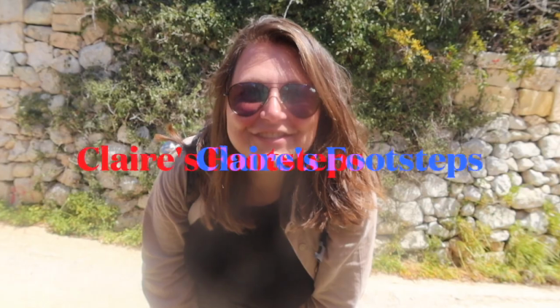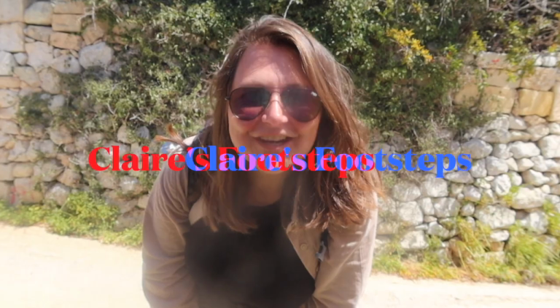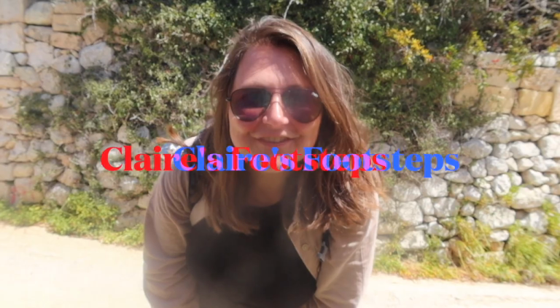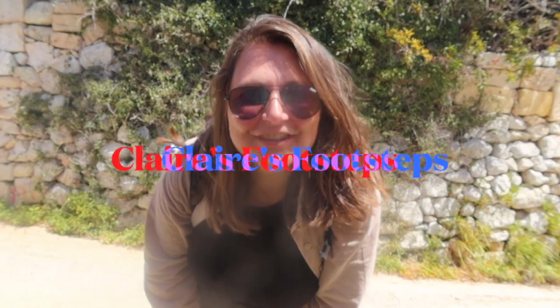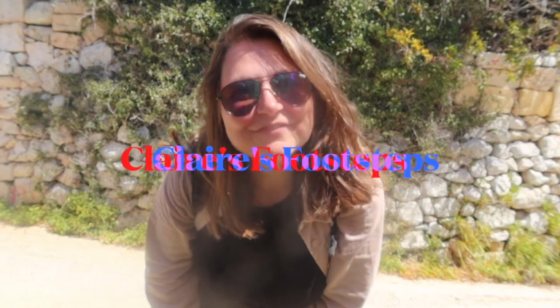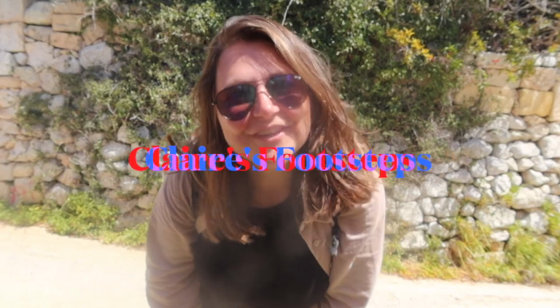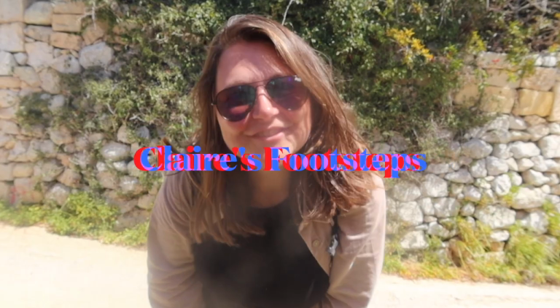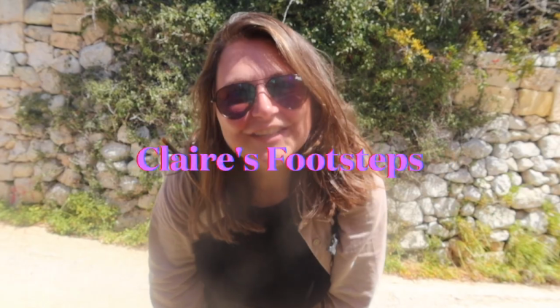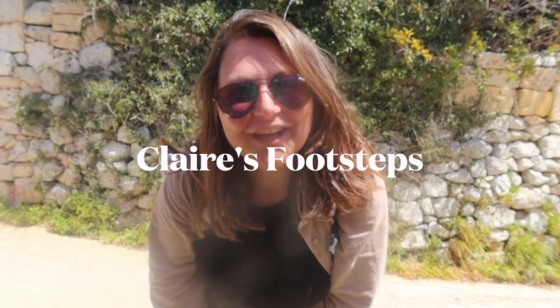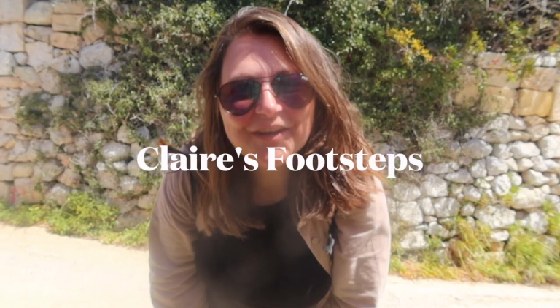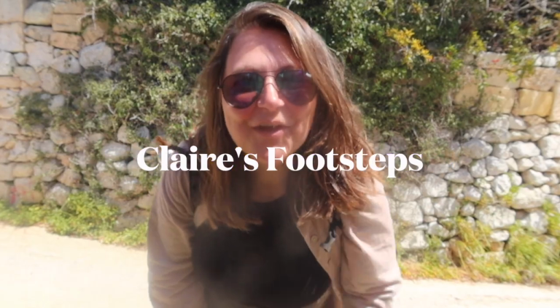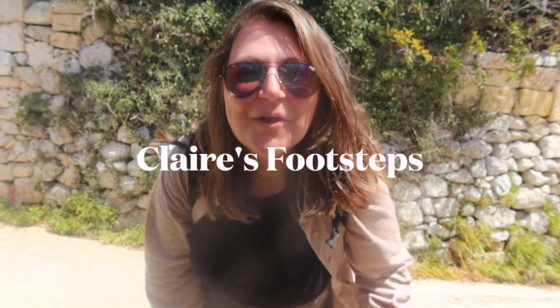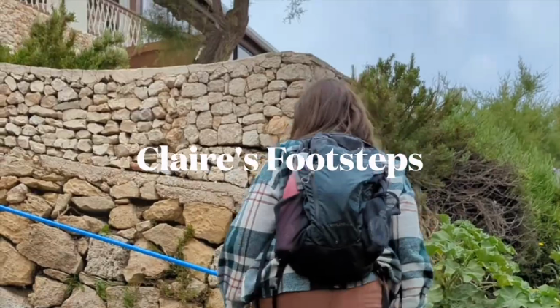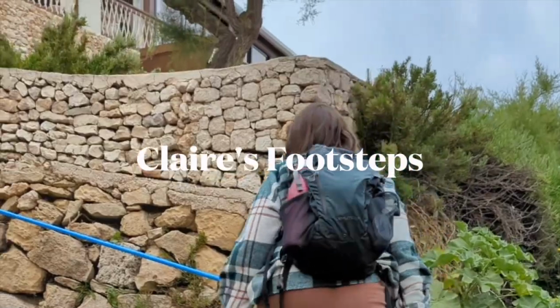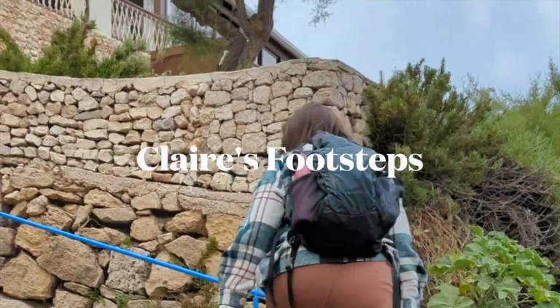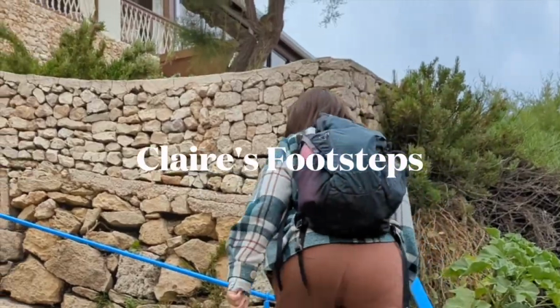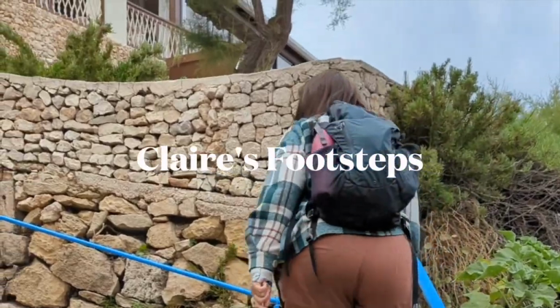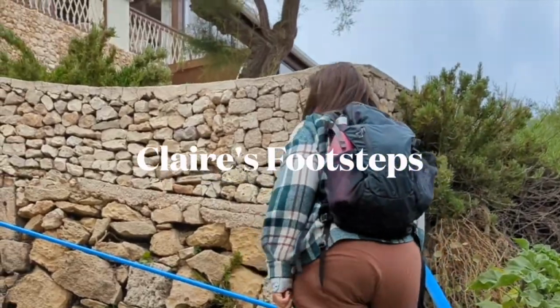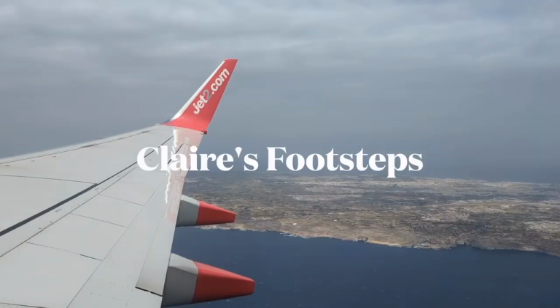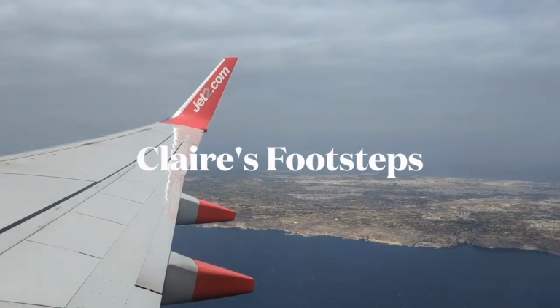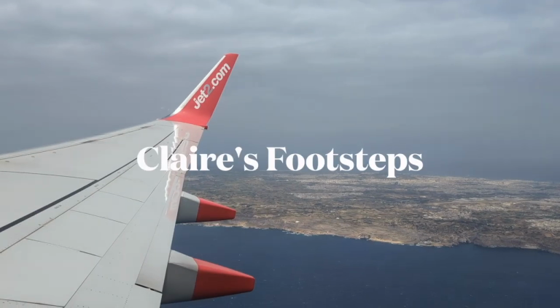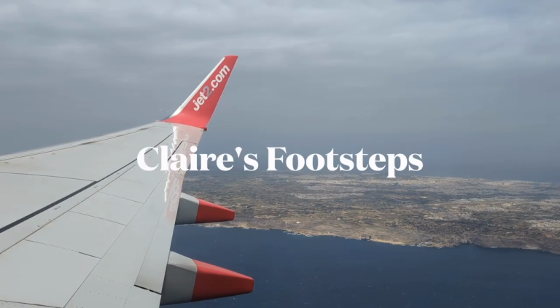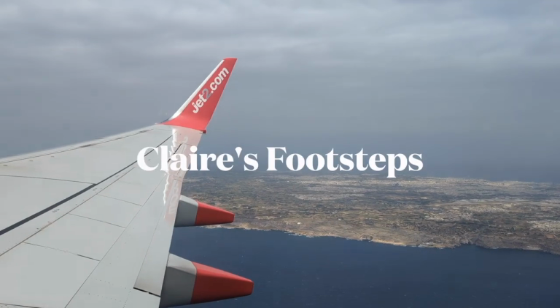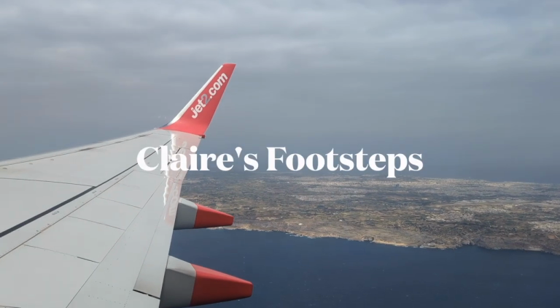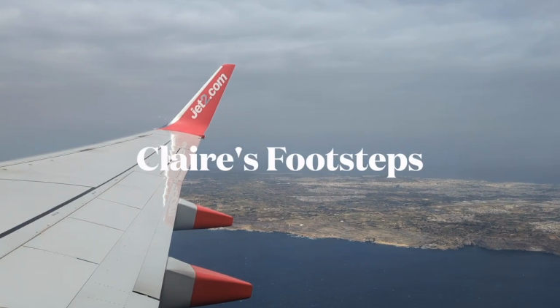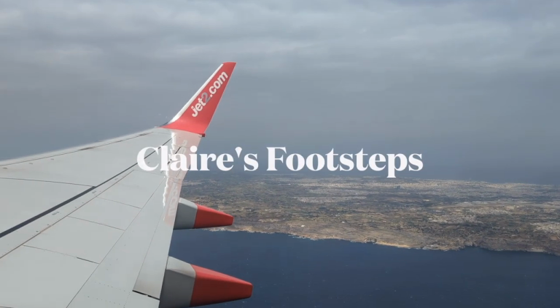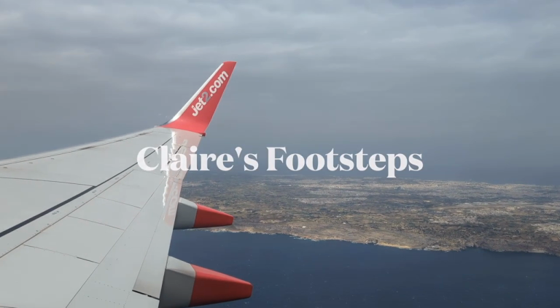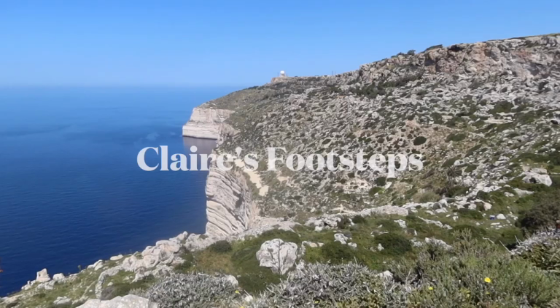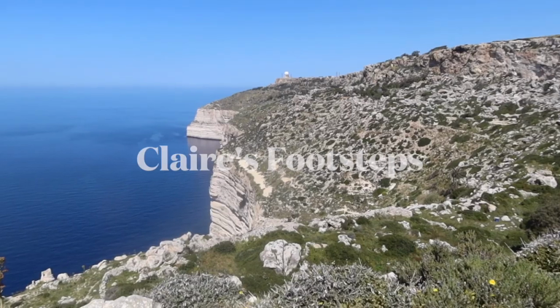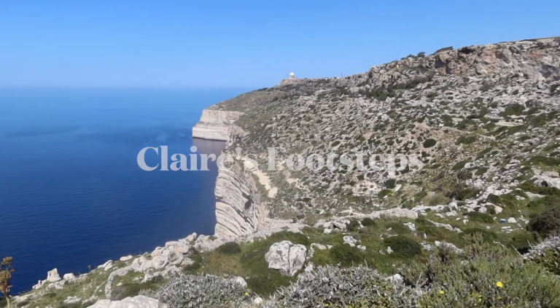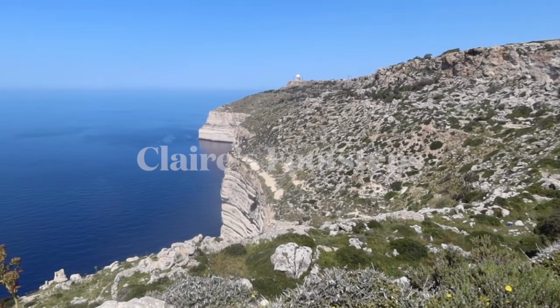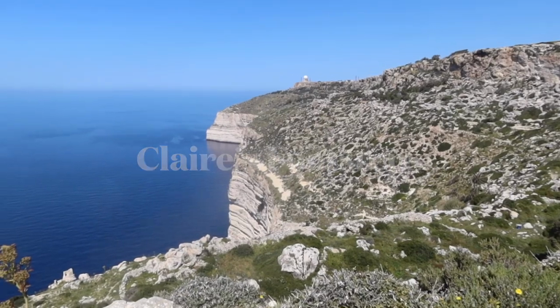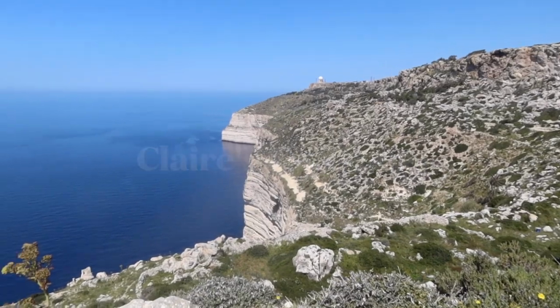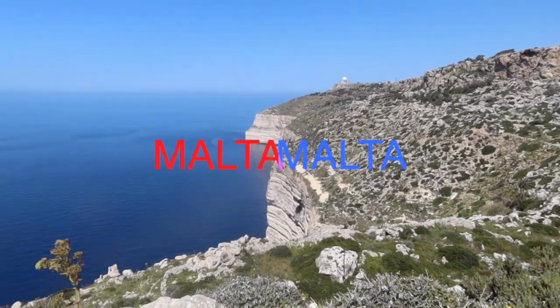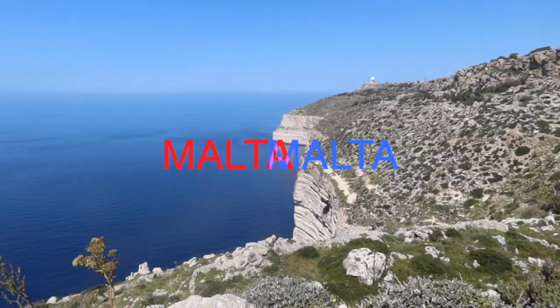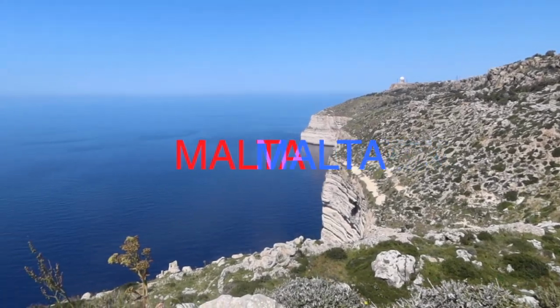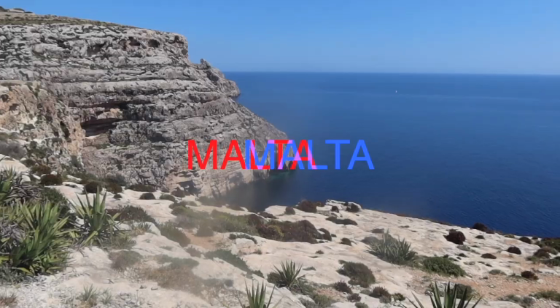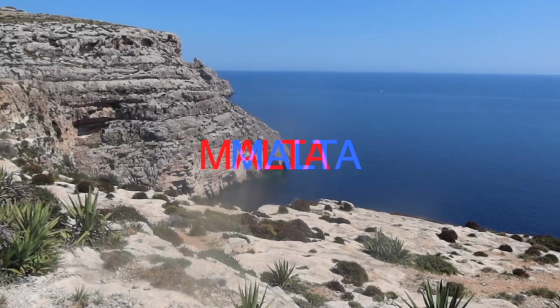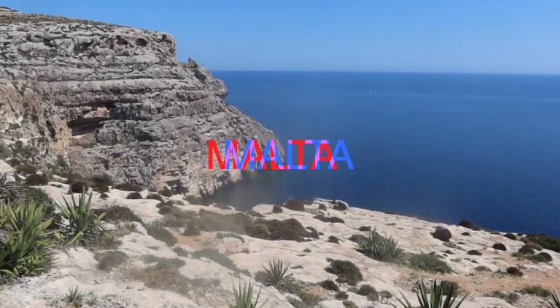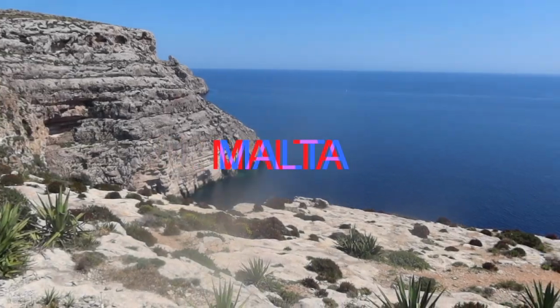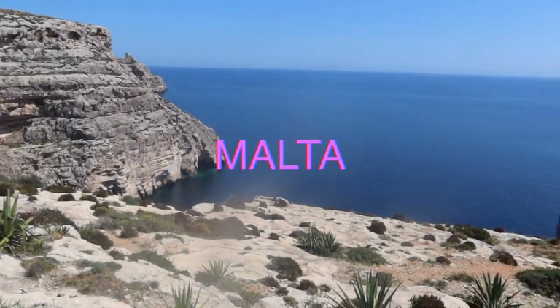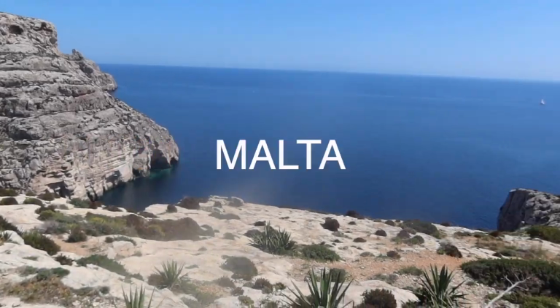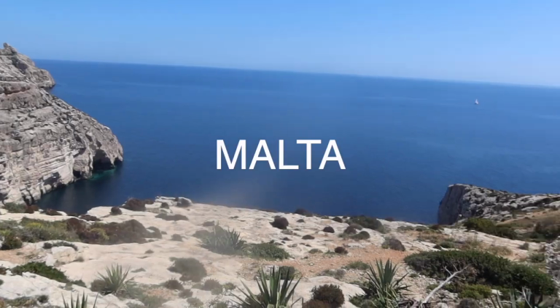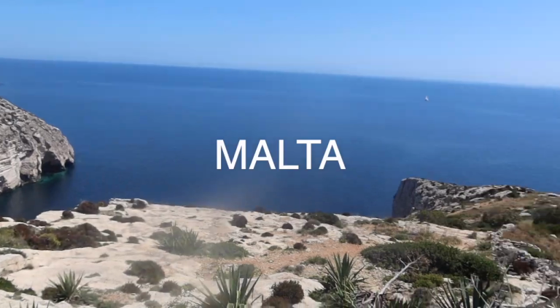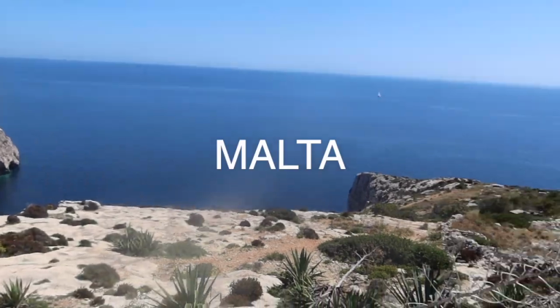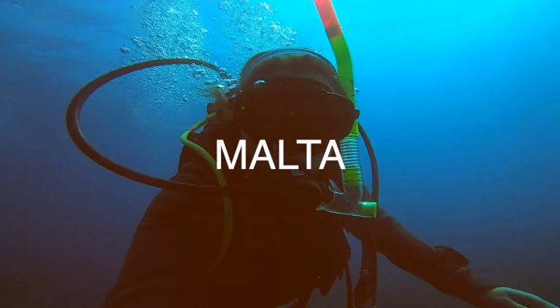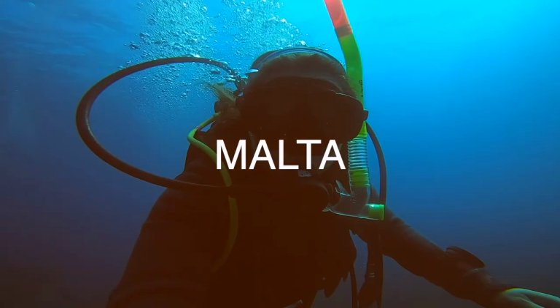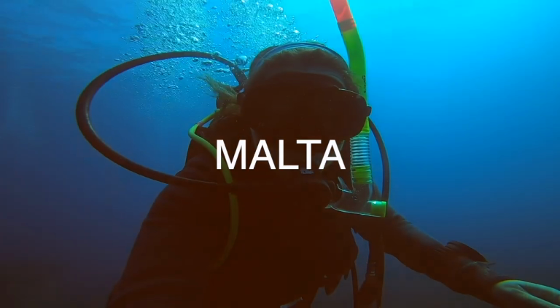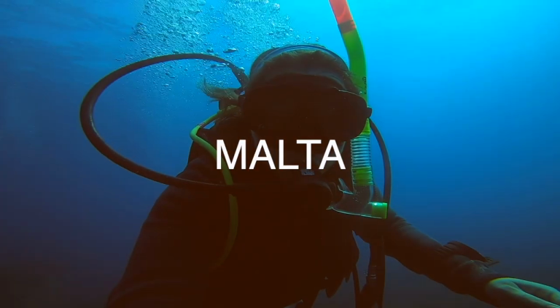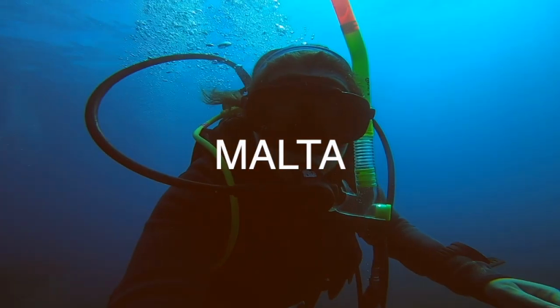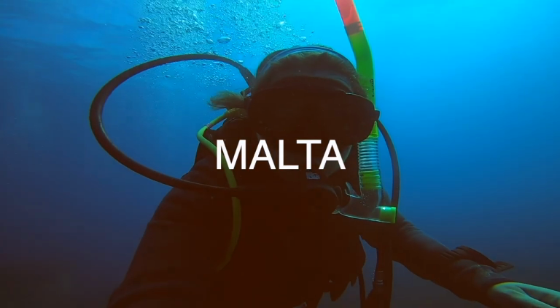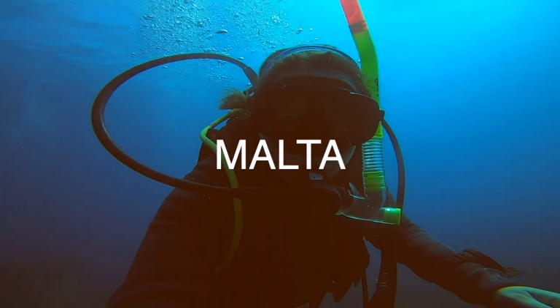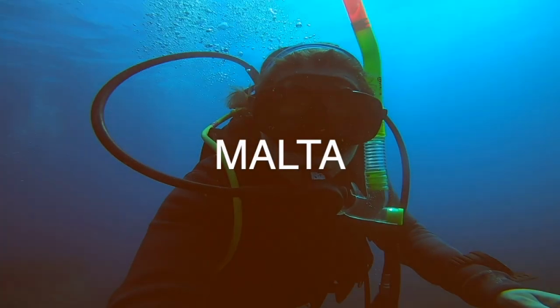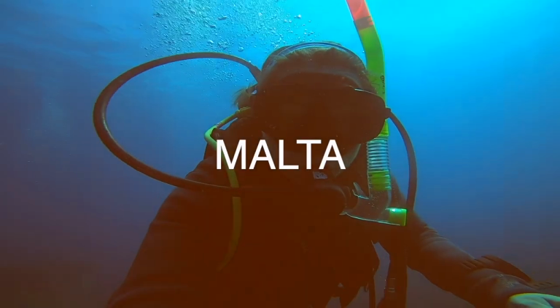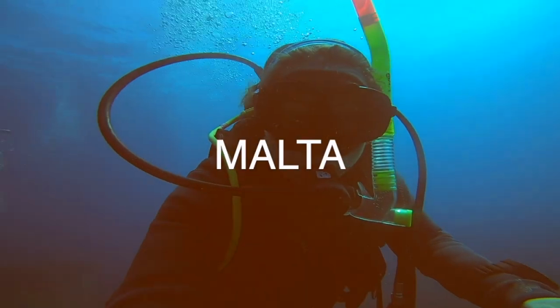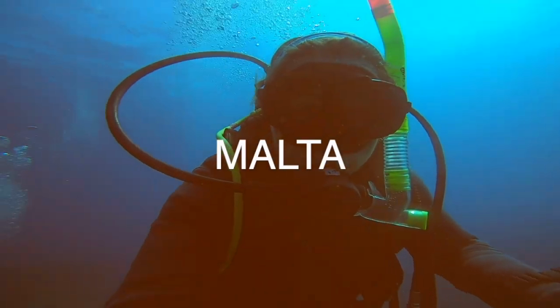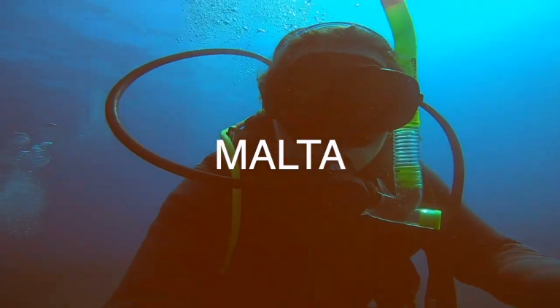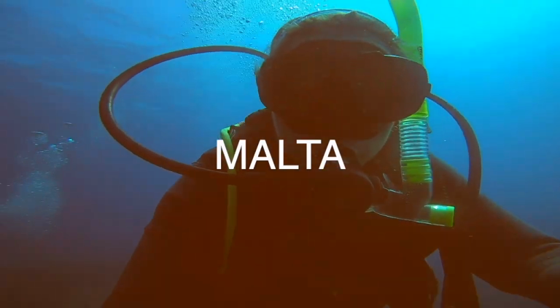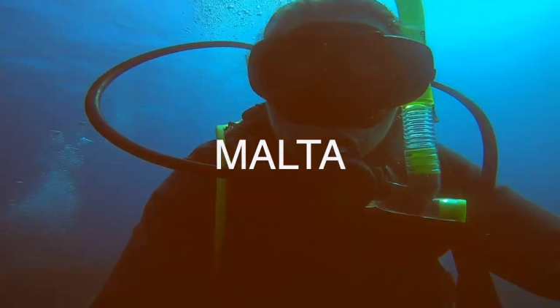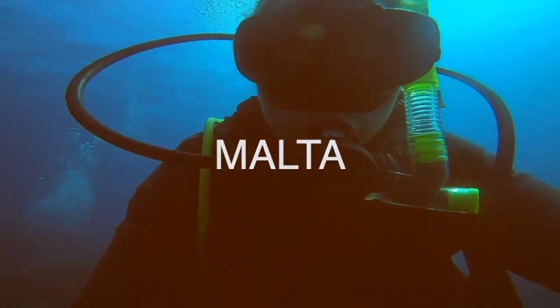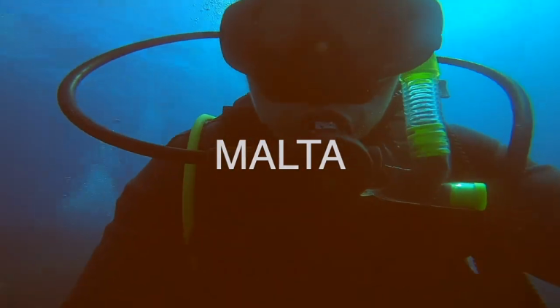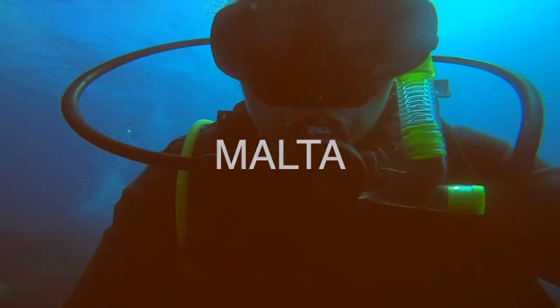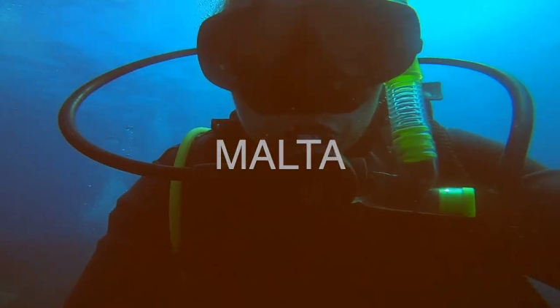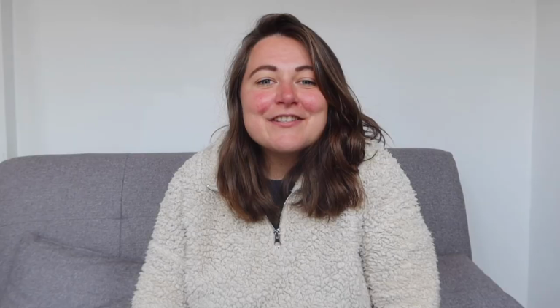Hi, my name's Claire. This is my travel channel, Claire's Footsteps, and today we're going to talk all about buses in Malta.